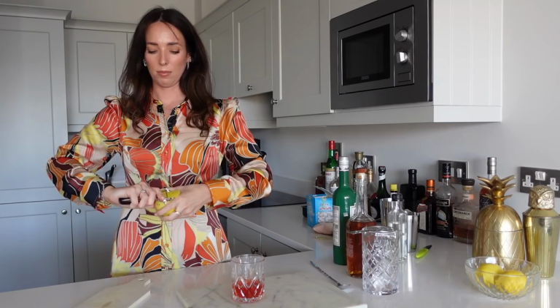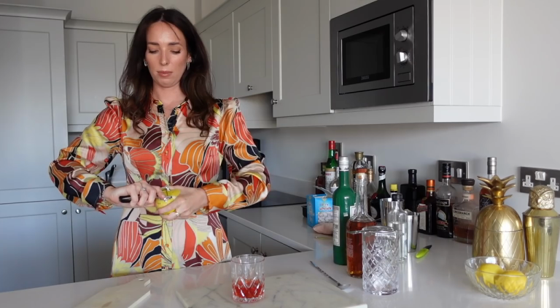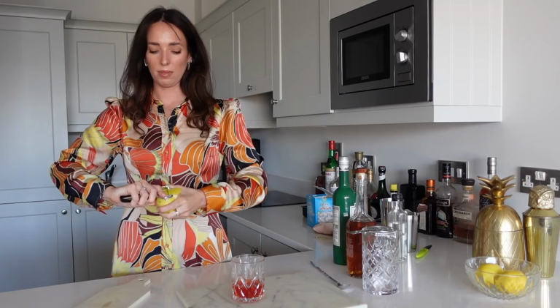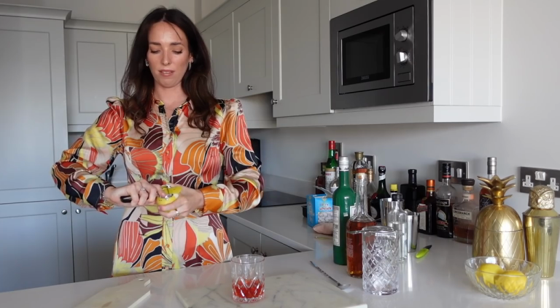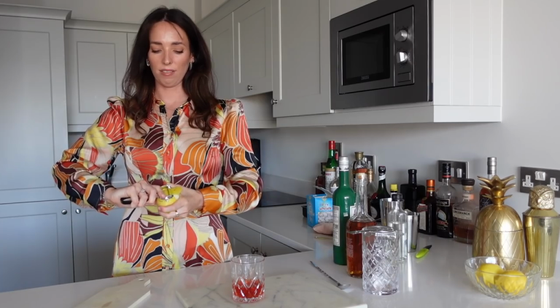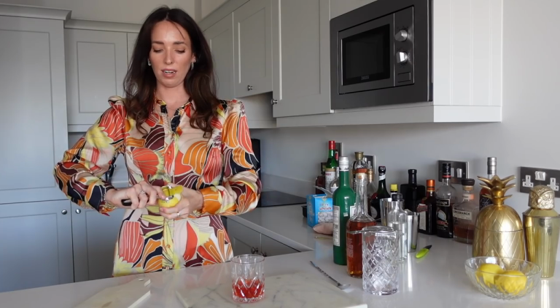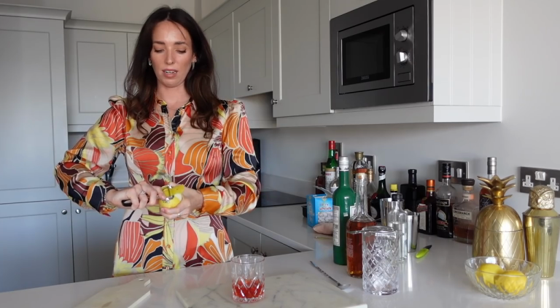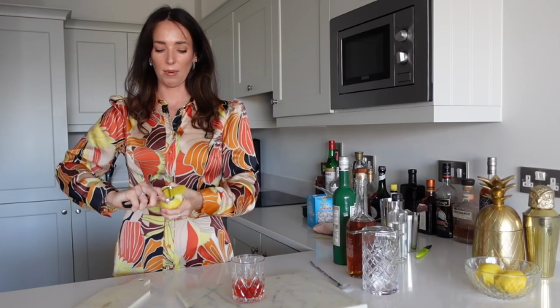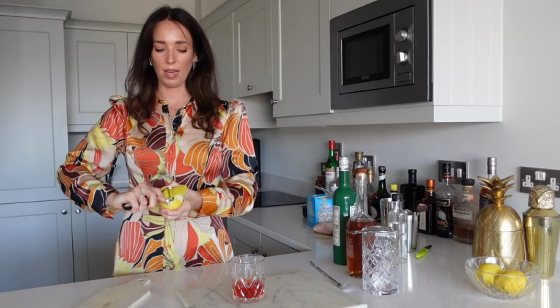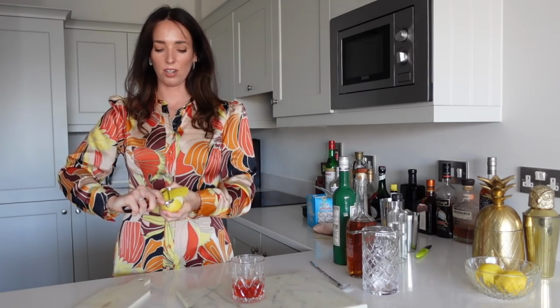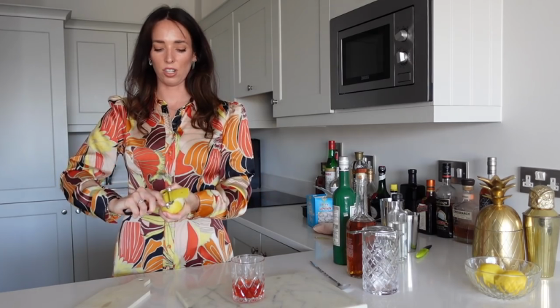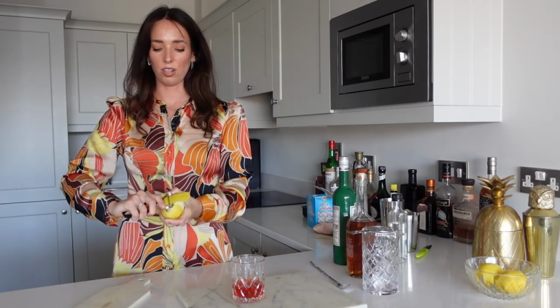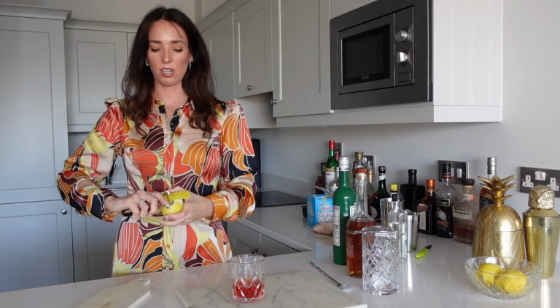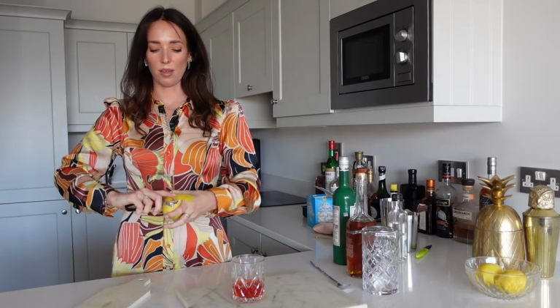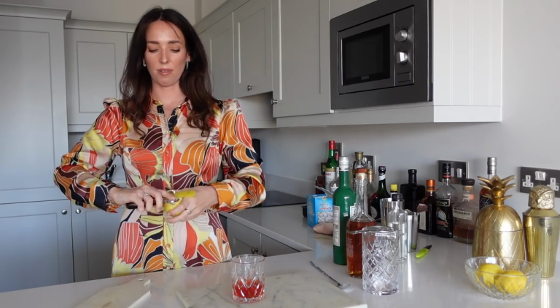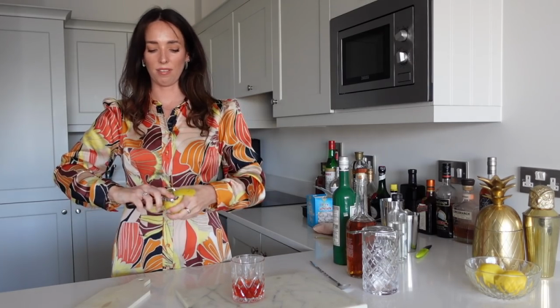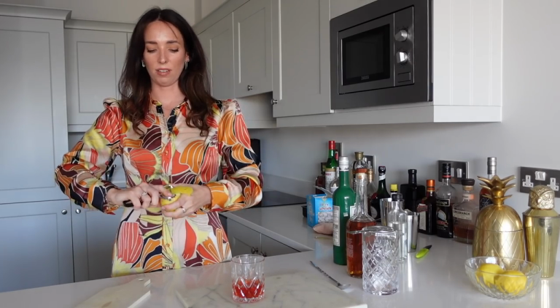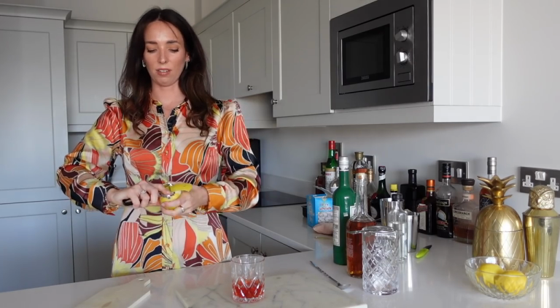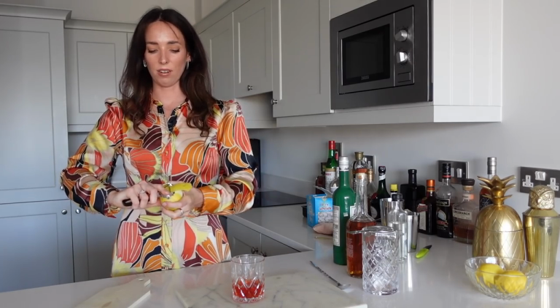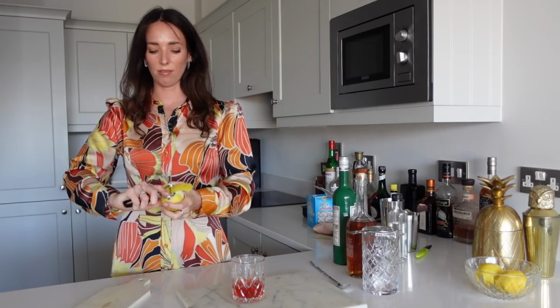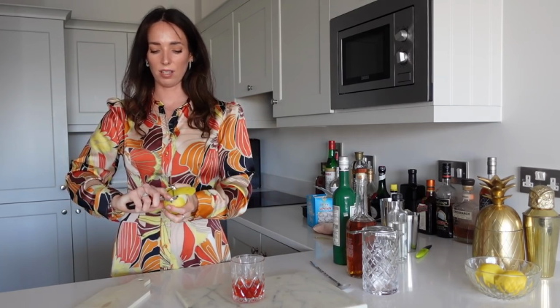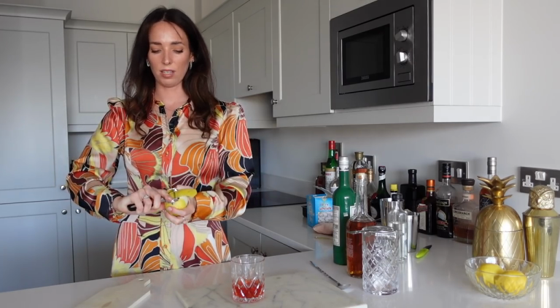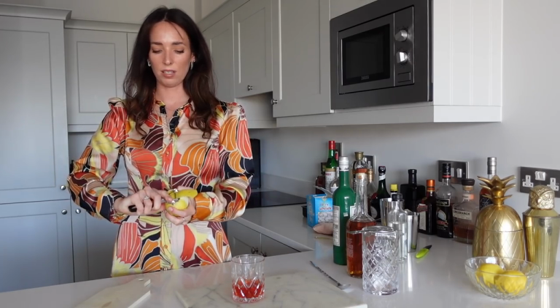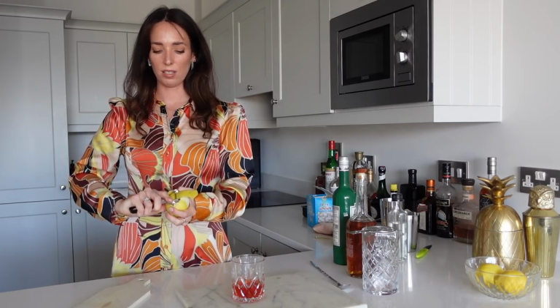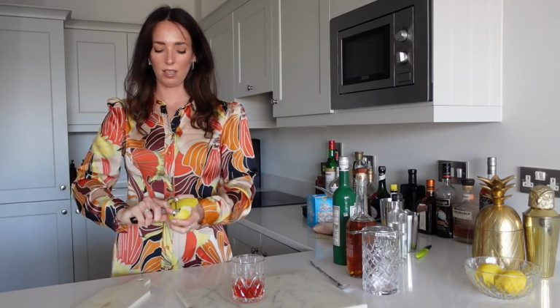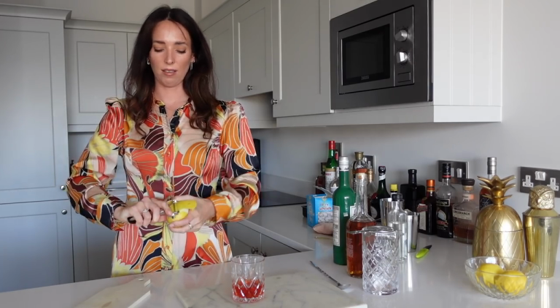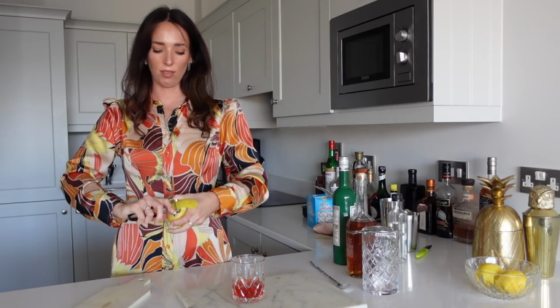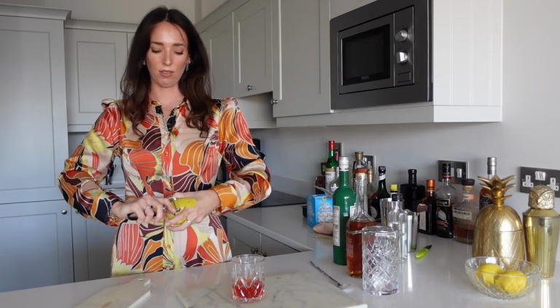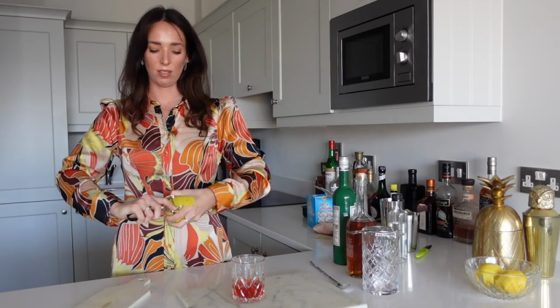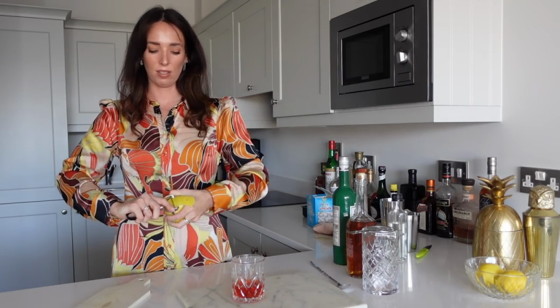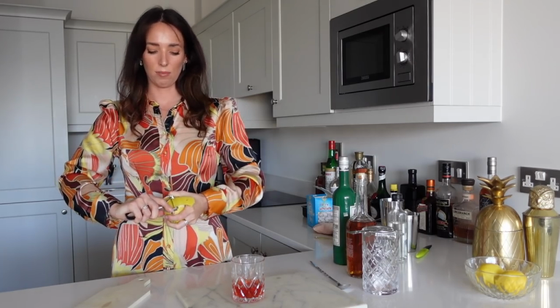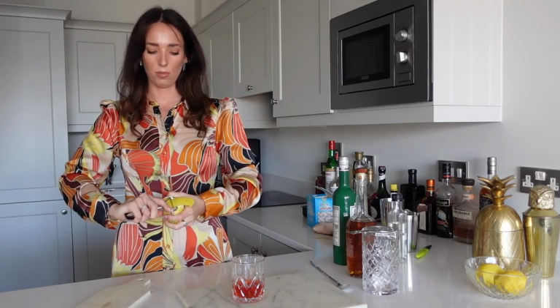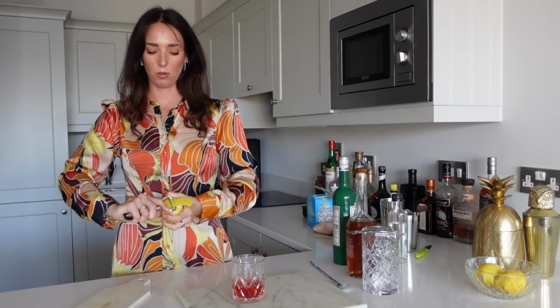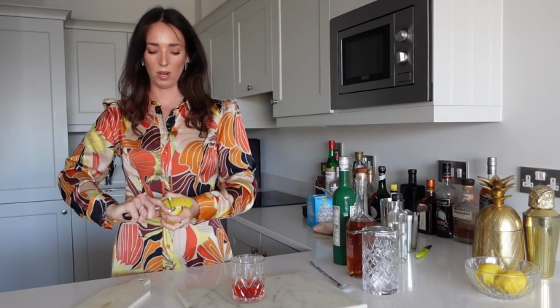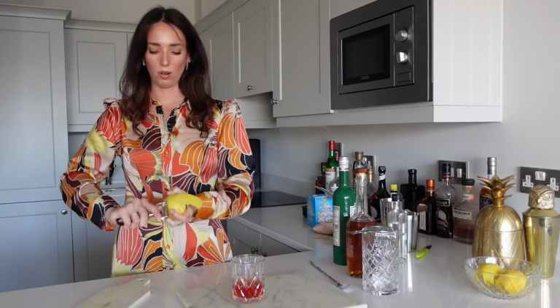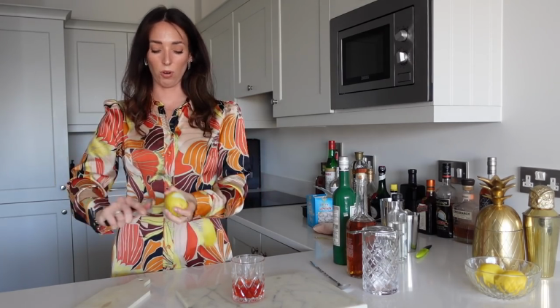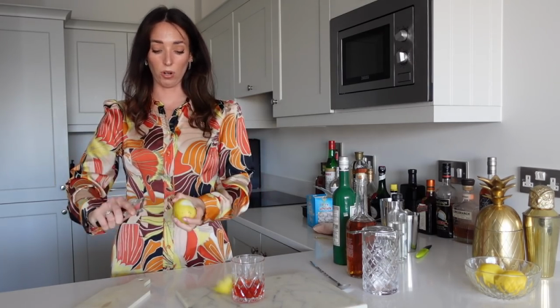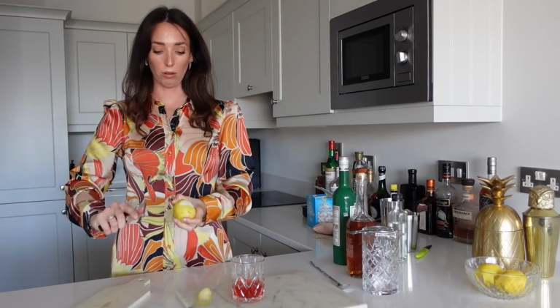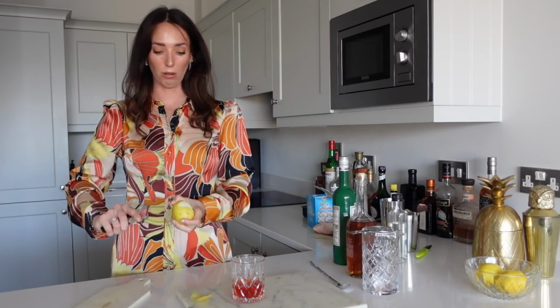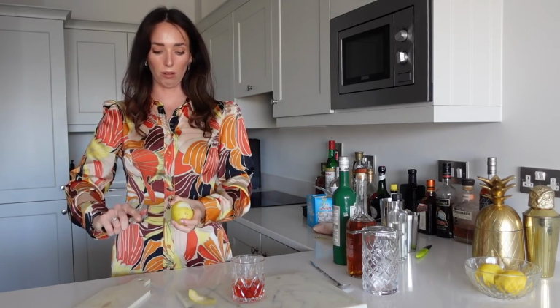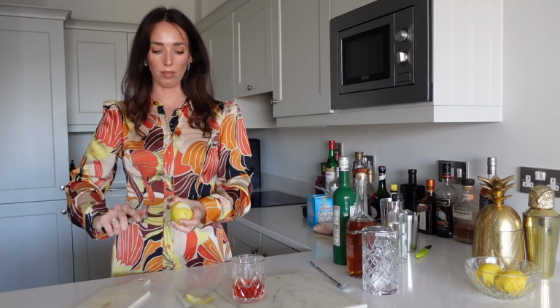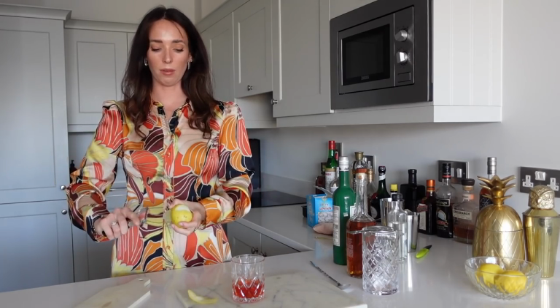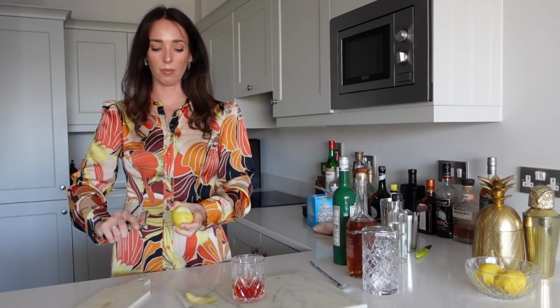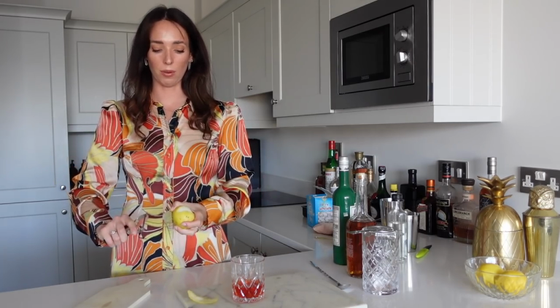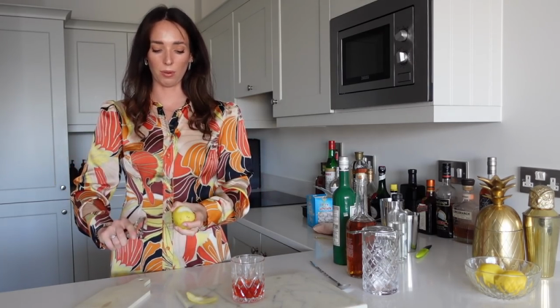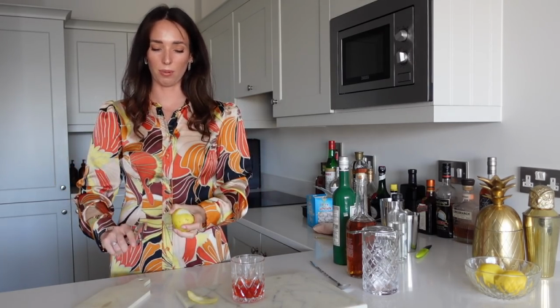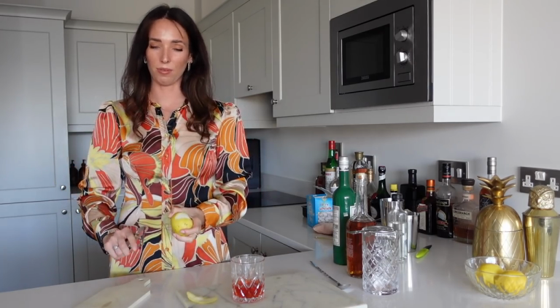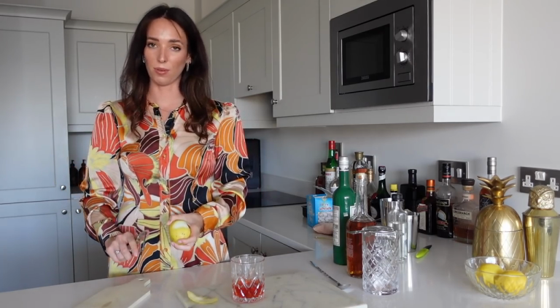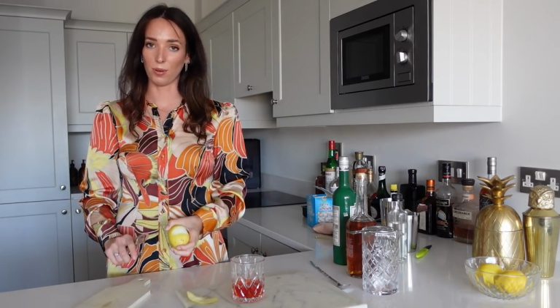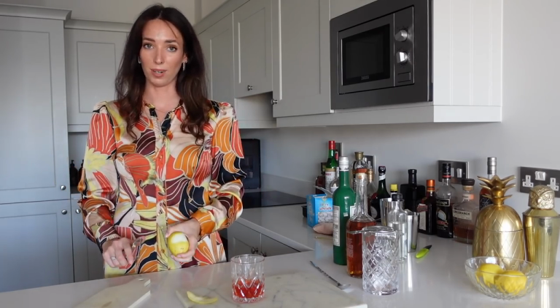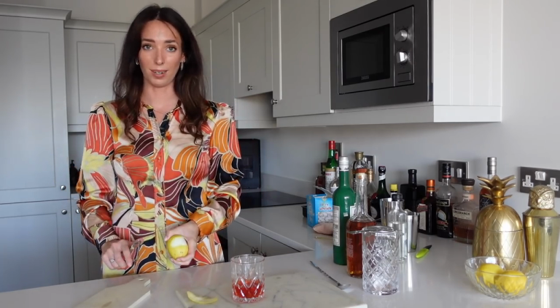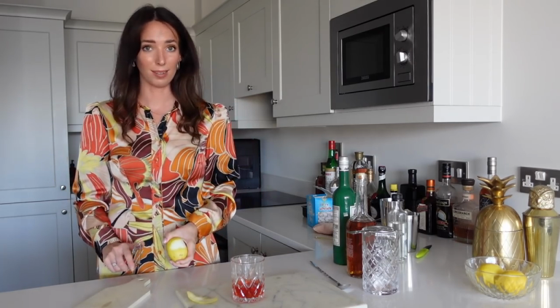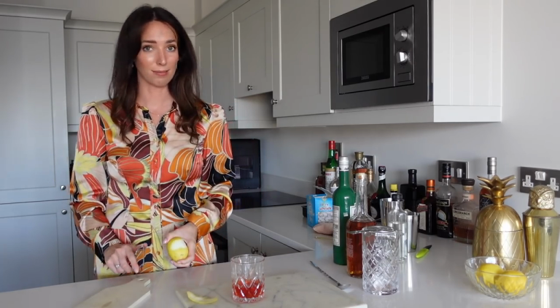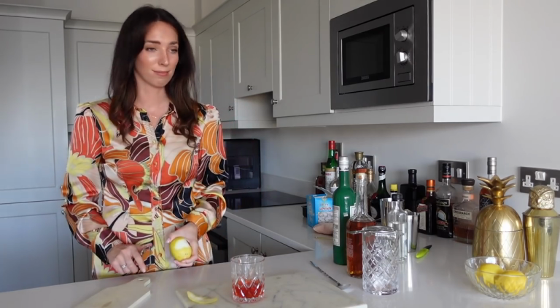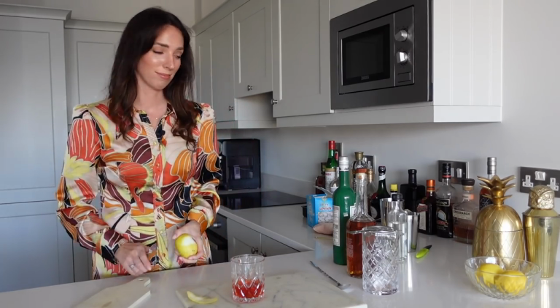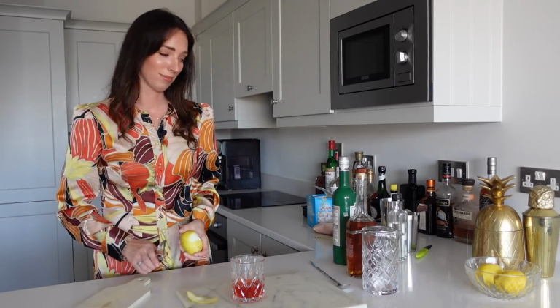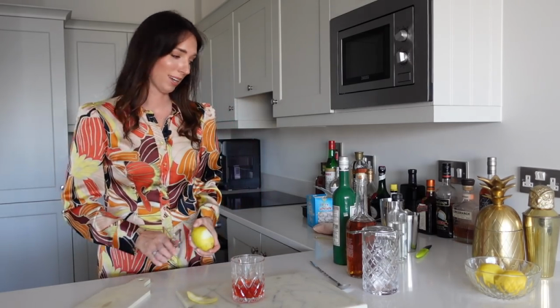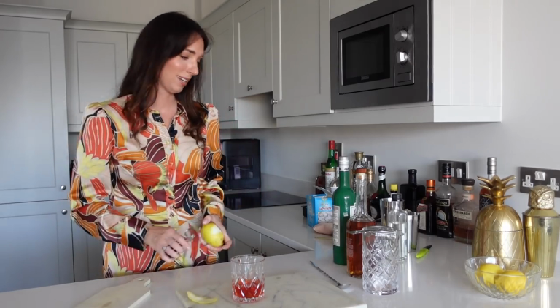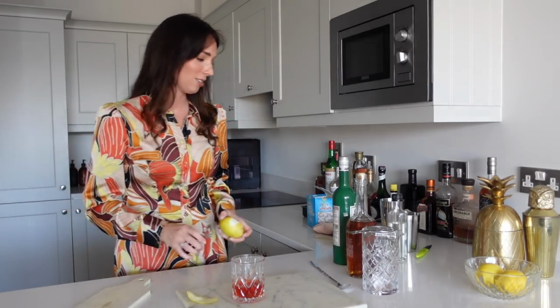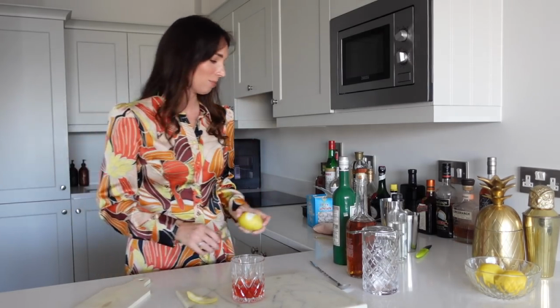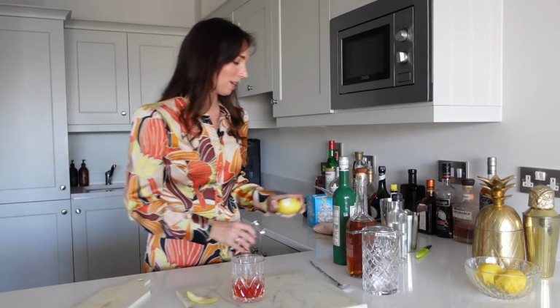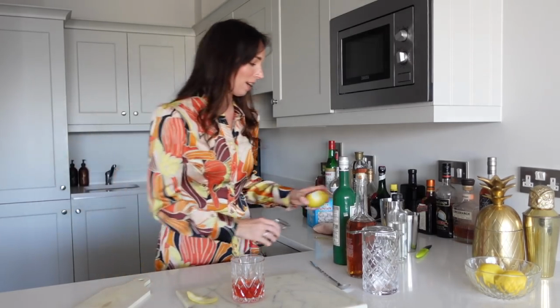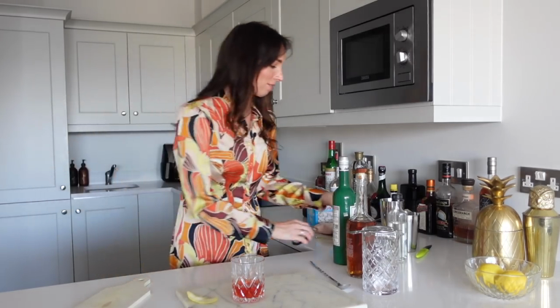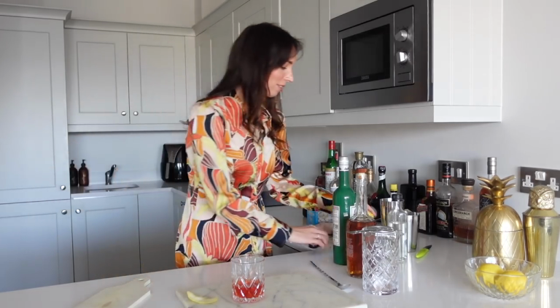Sometimes I feel like I'm actually going to take my finger off with these, even though this is a much better one than my one before. I need to be careful.